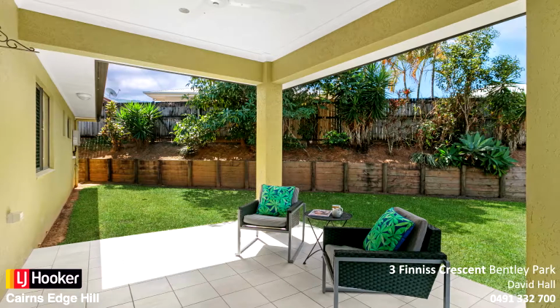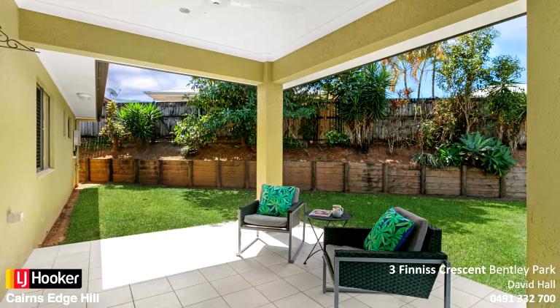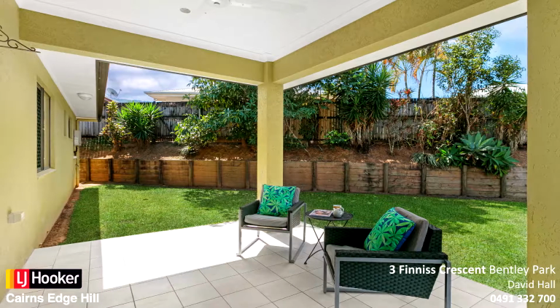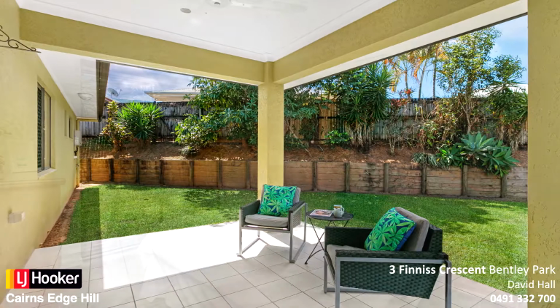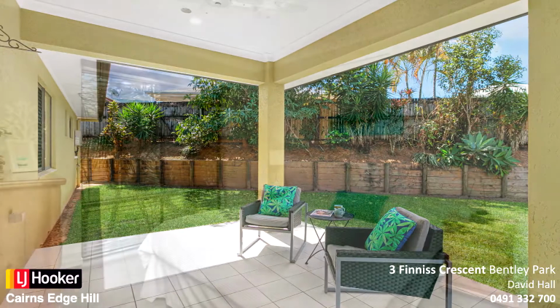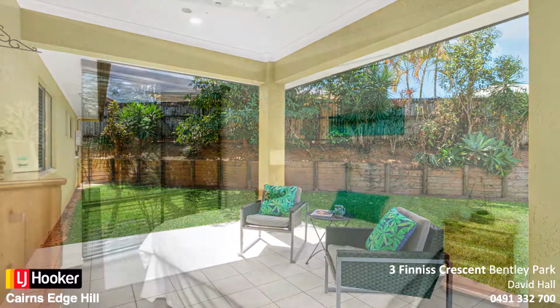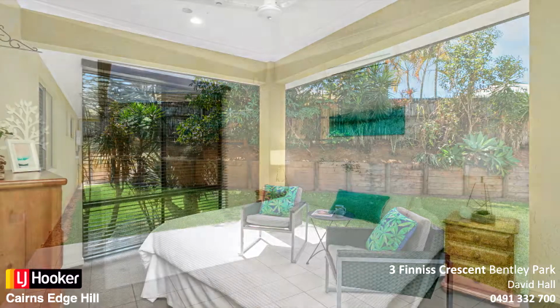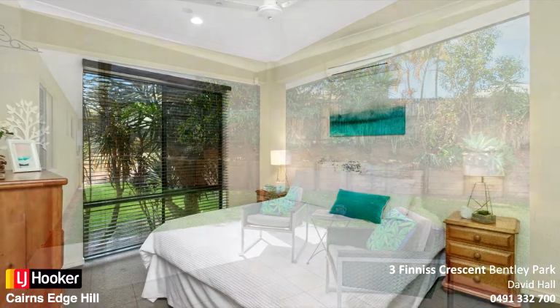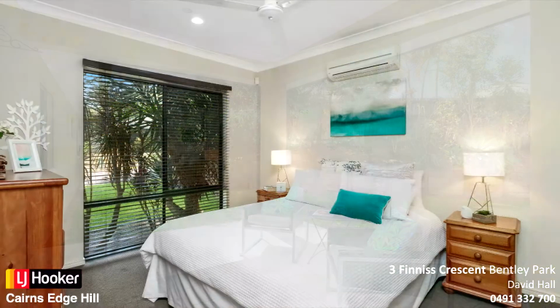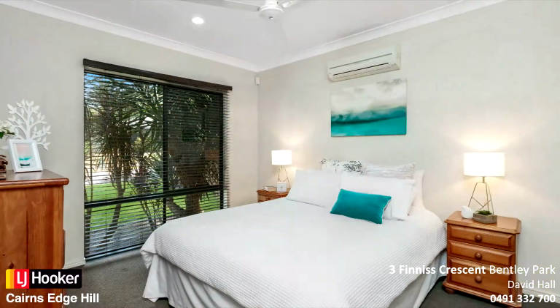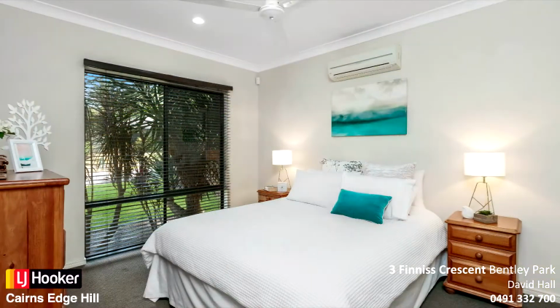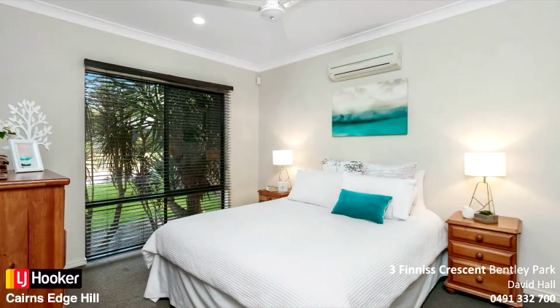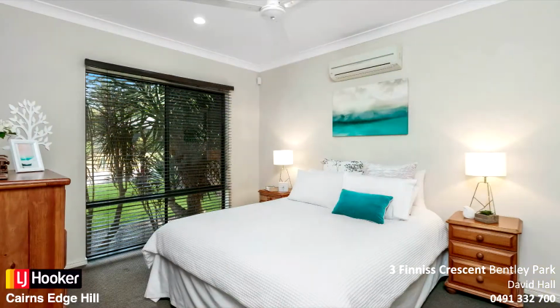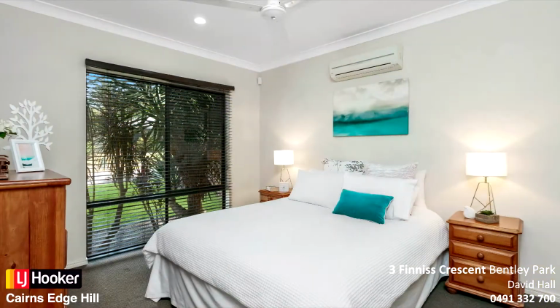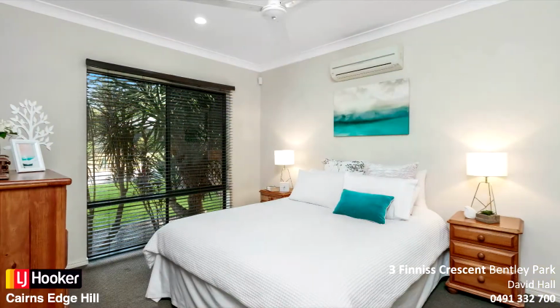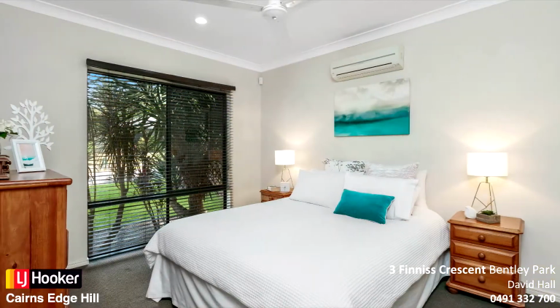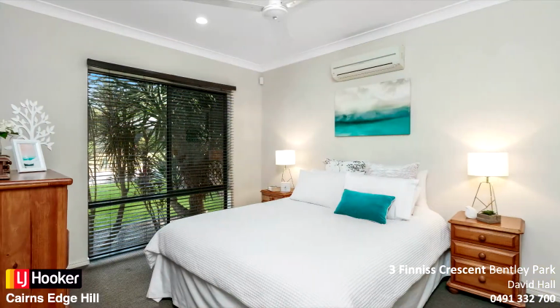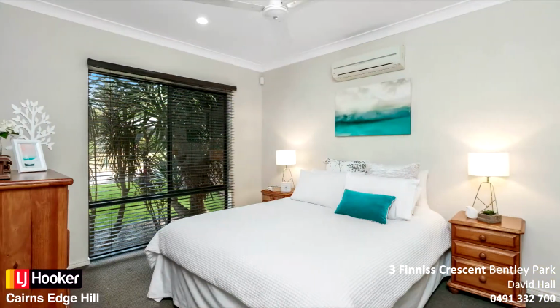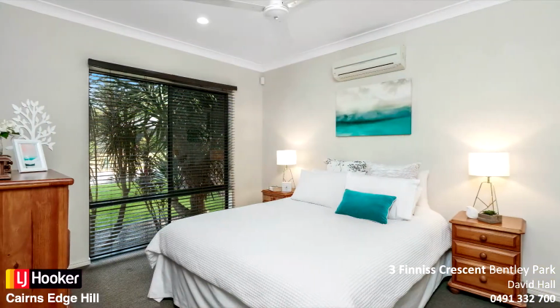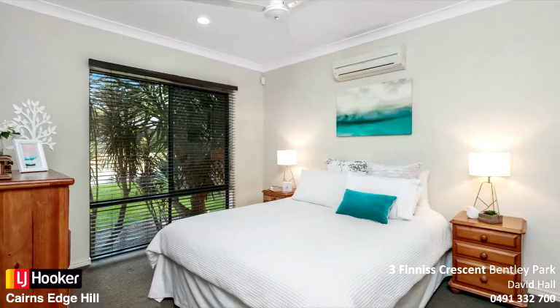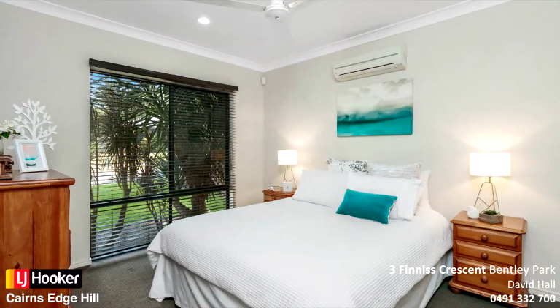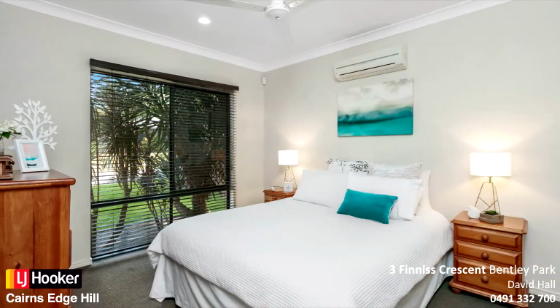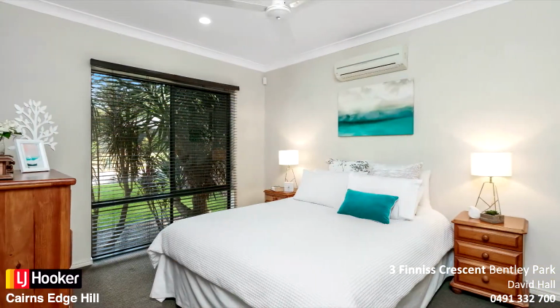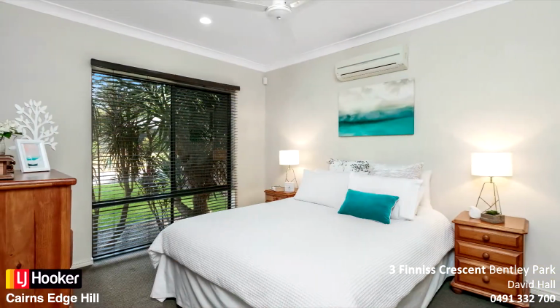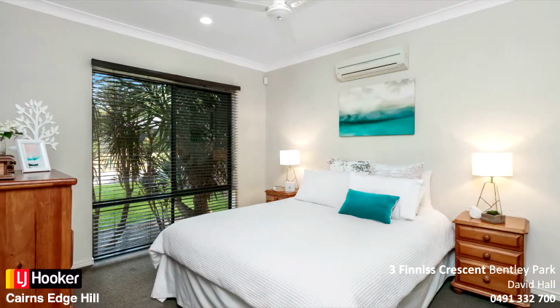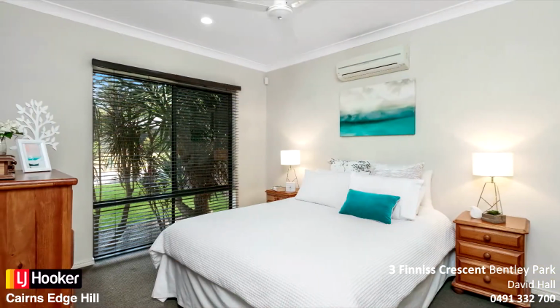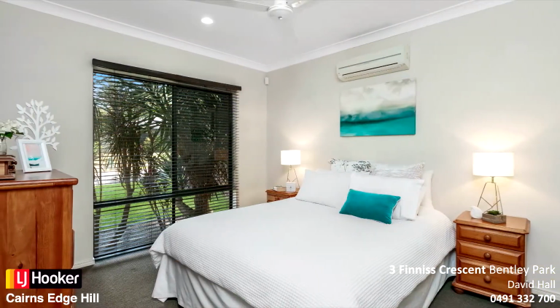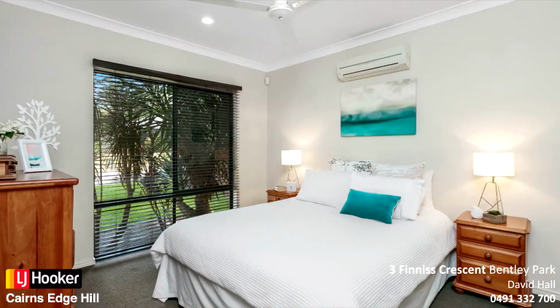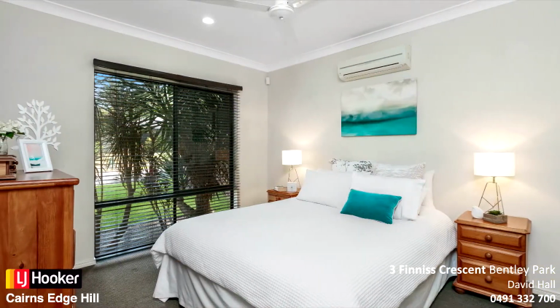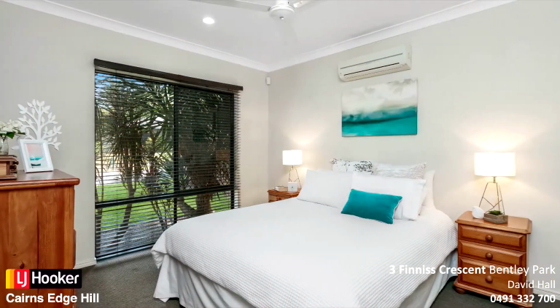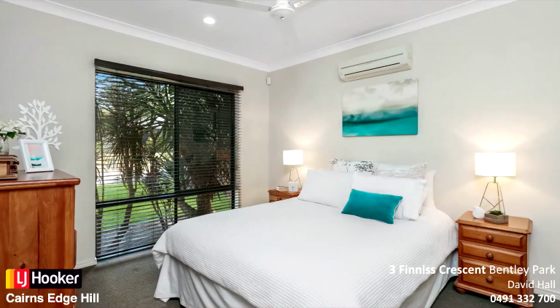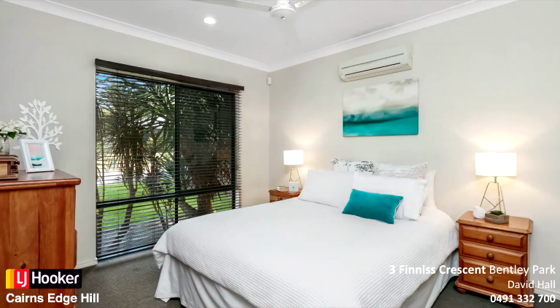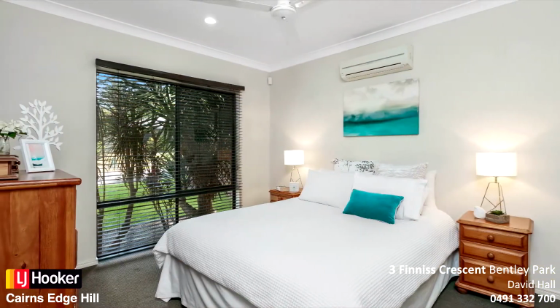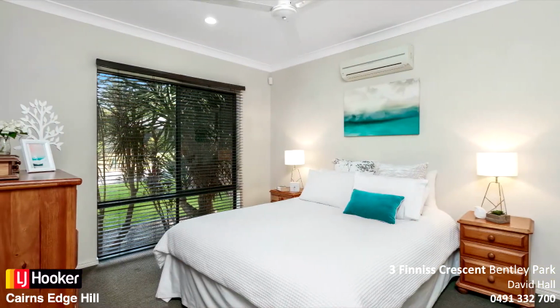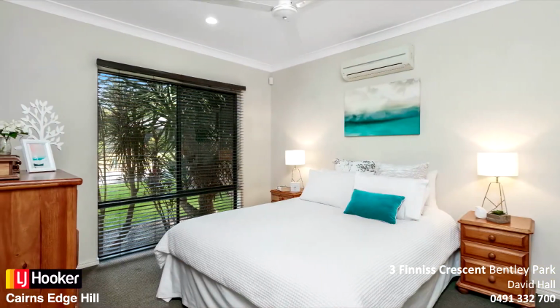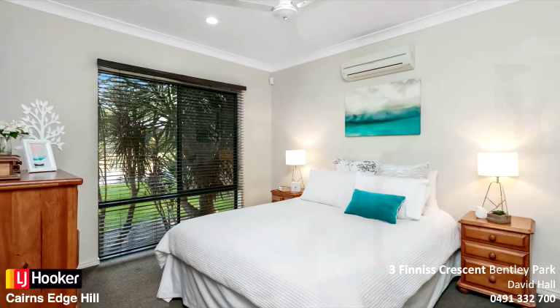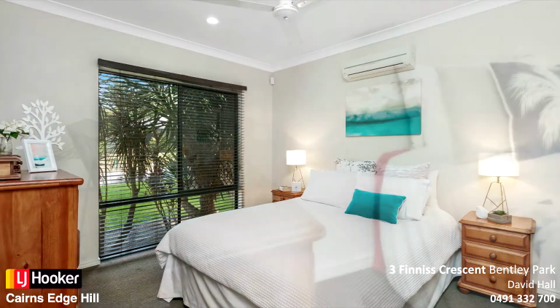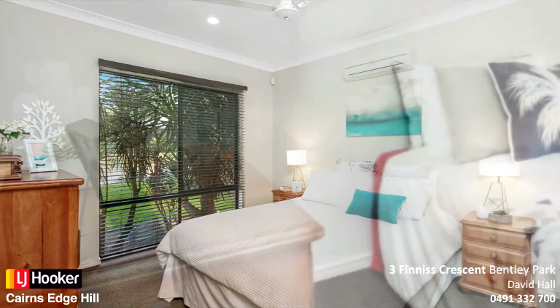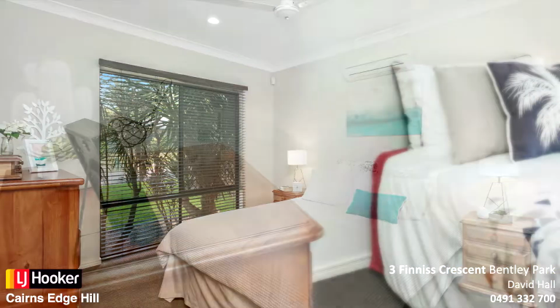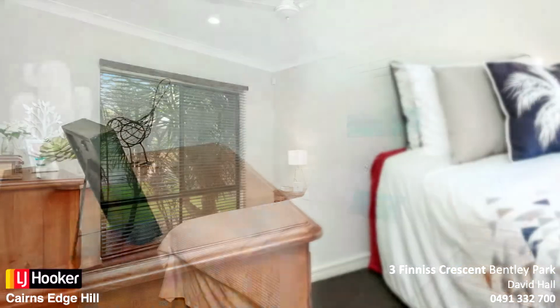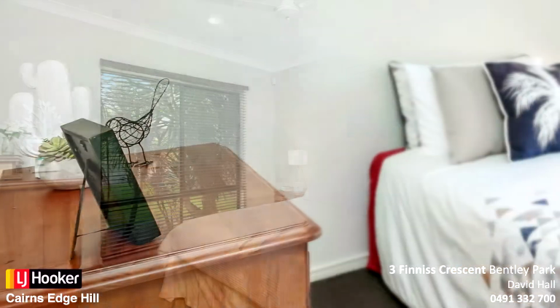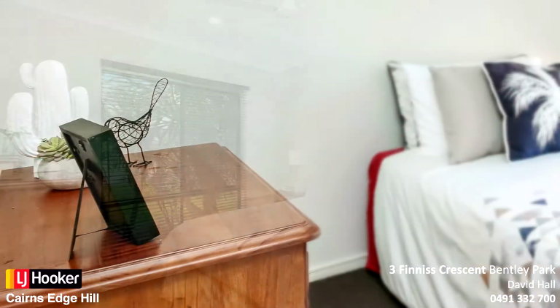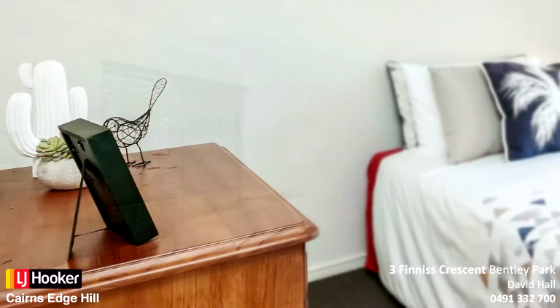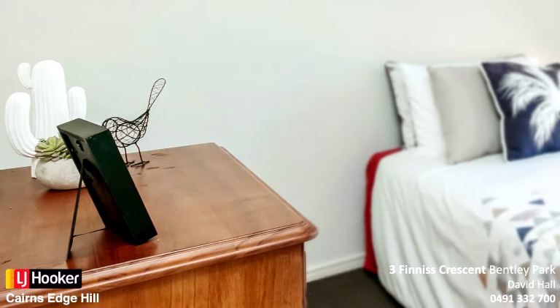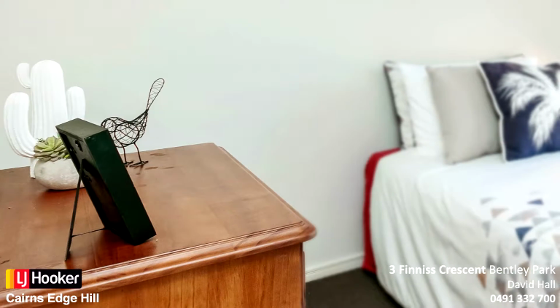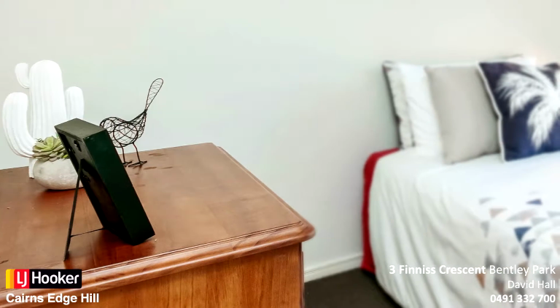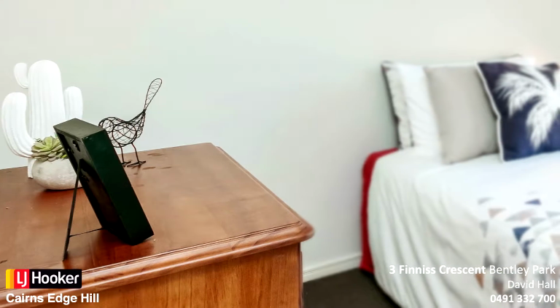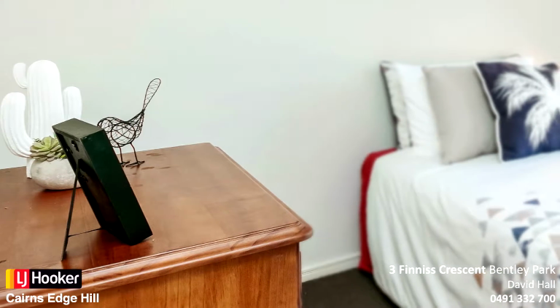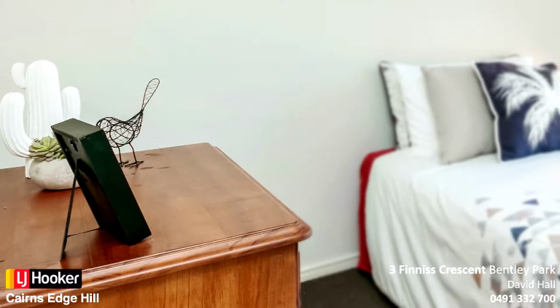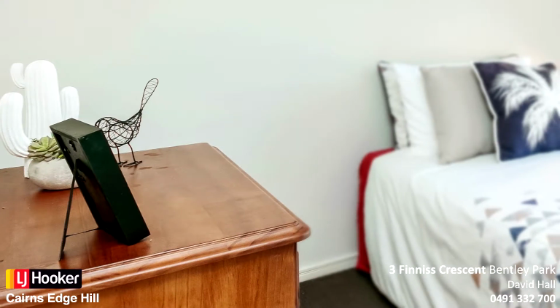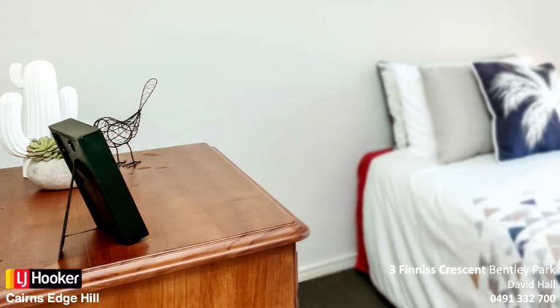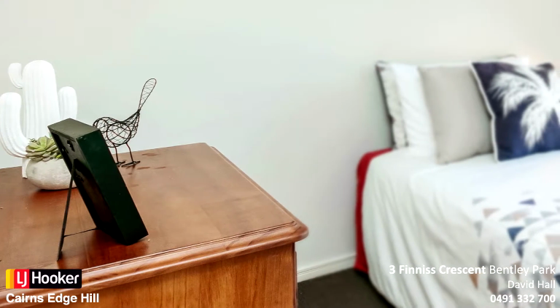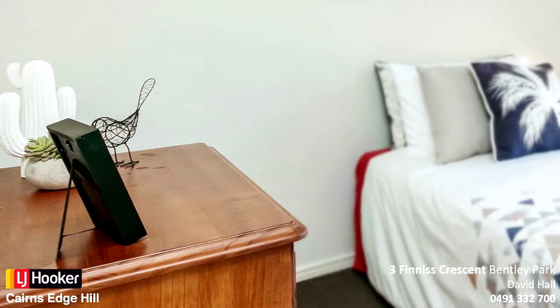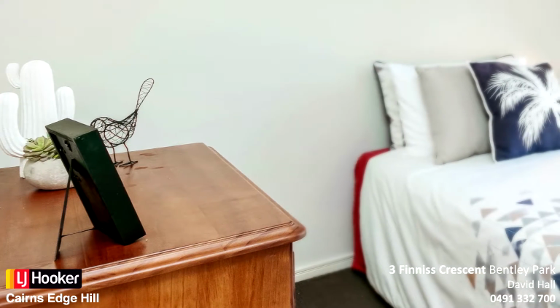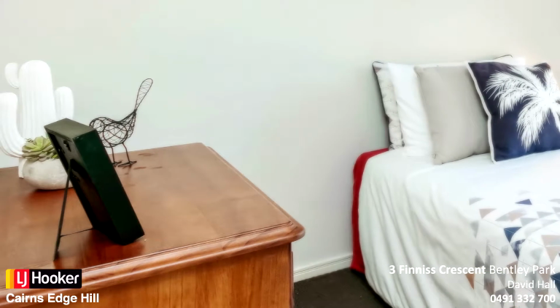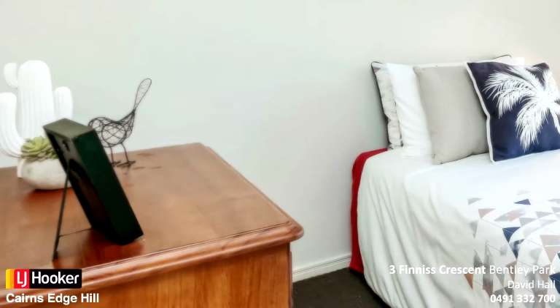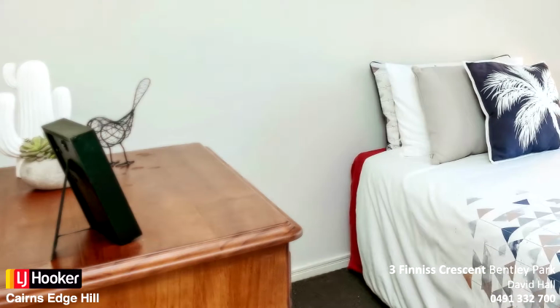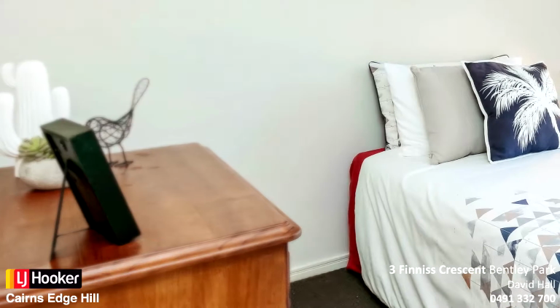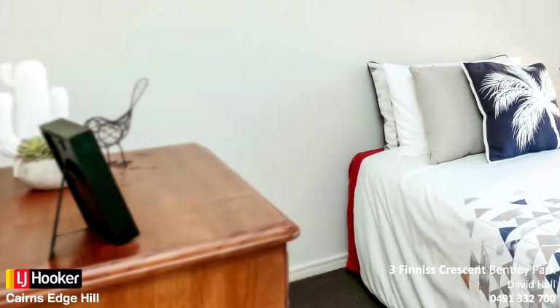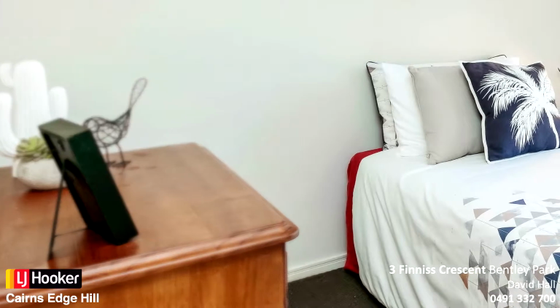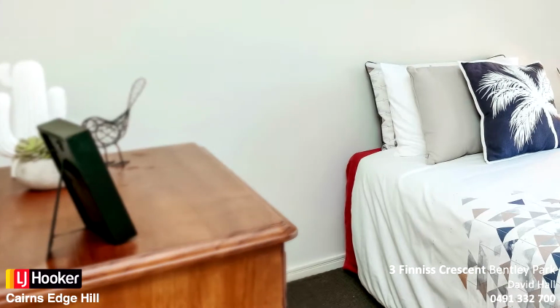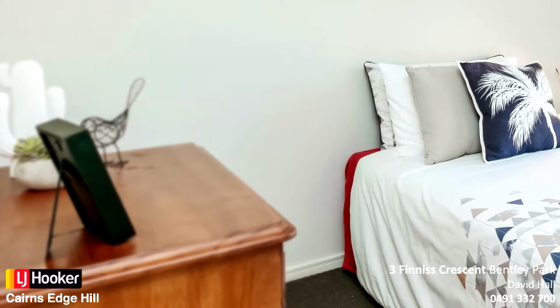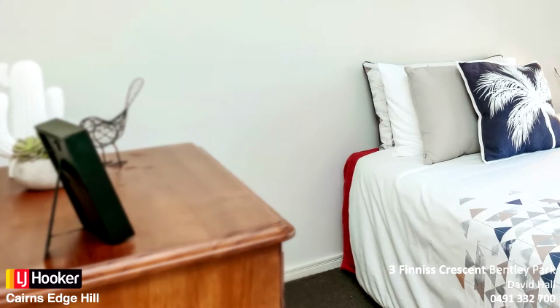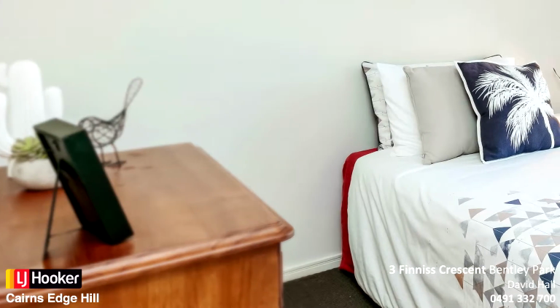Master bedroom with walk-in robe and views to the mountains. Two further good sized bedrooms with built-in robes.